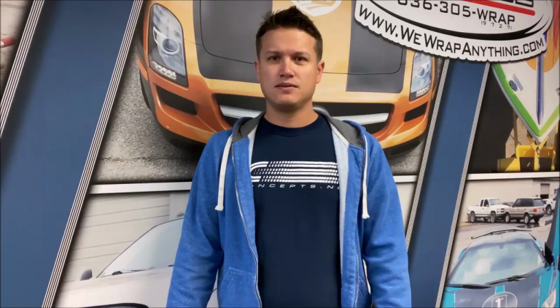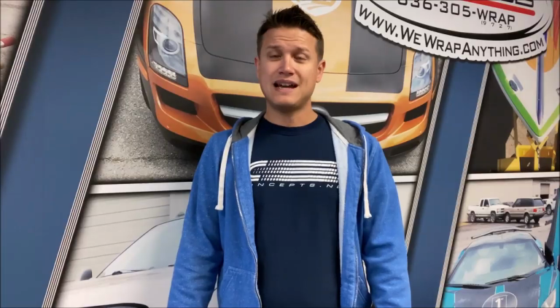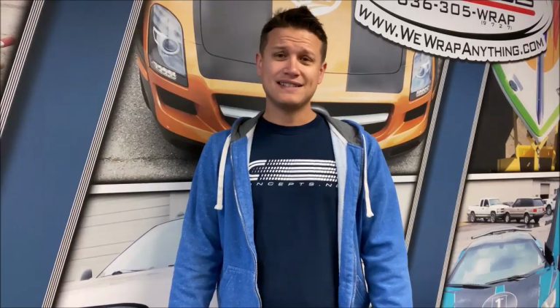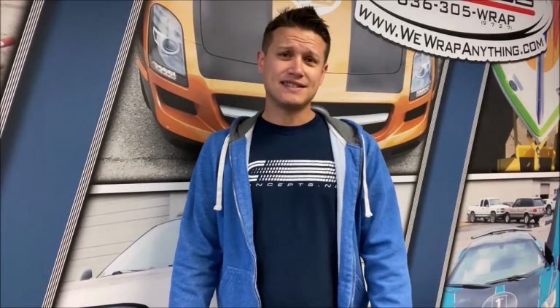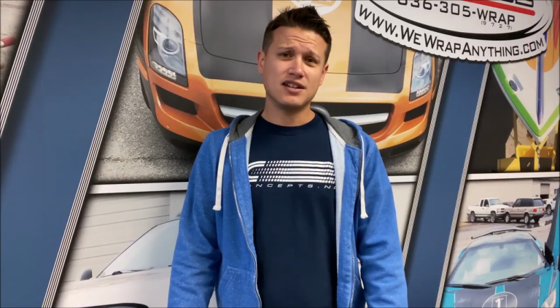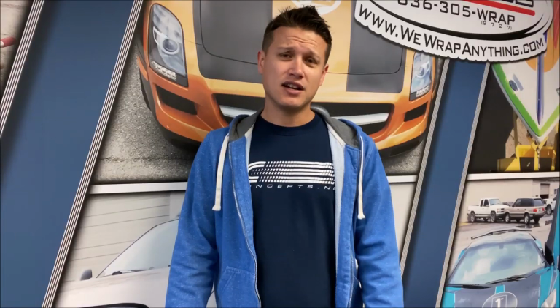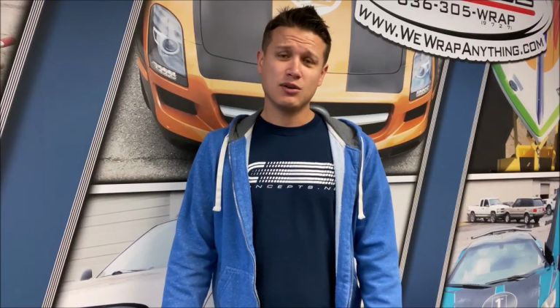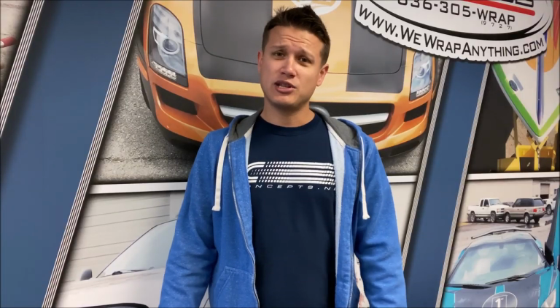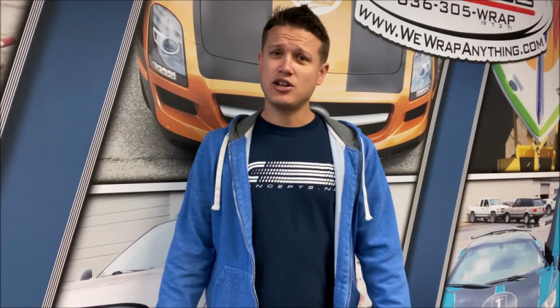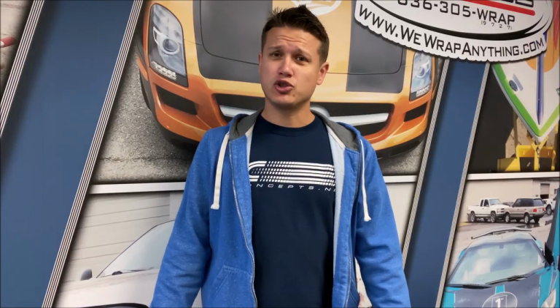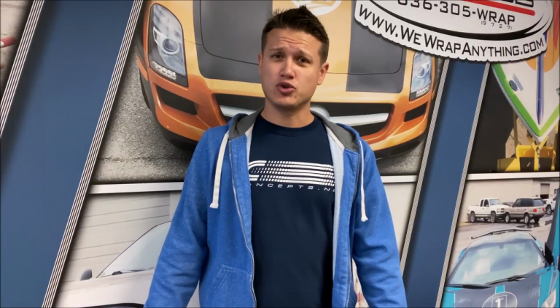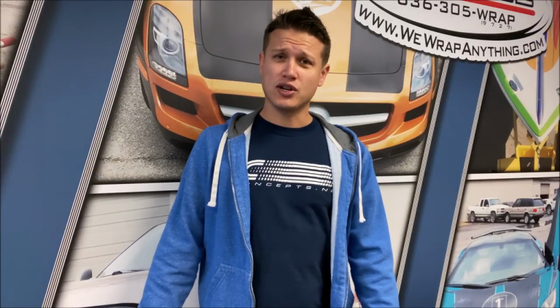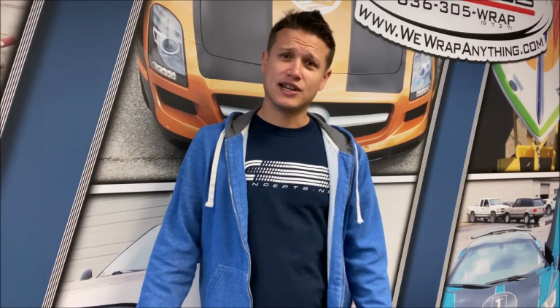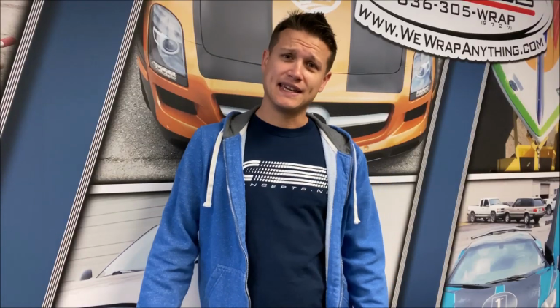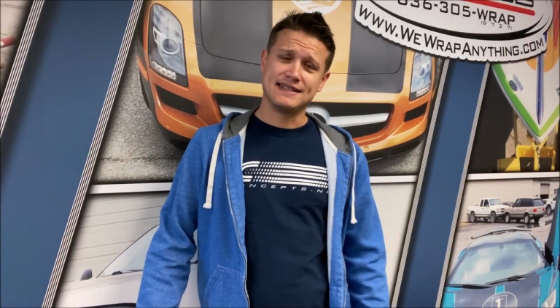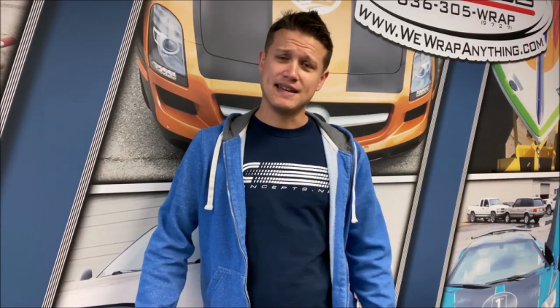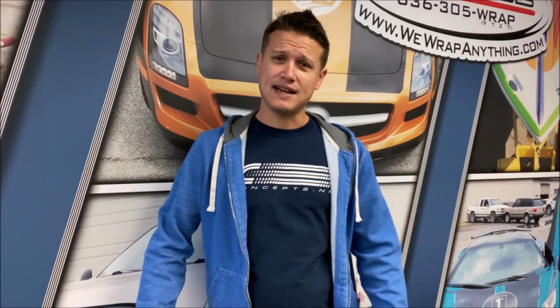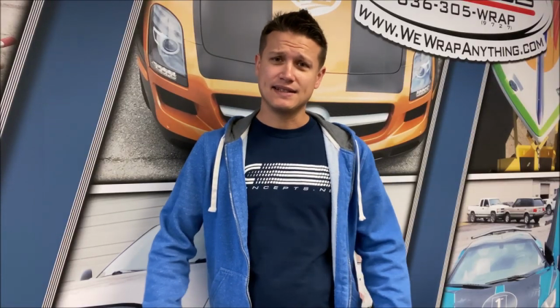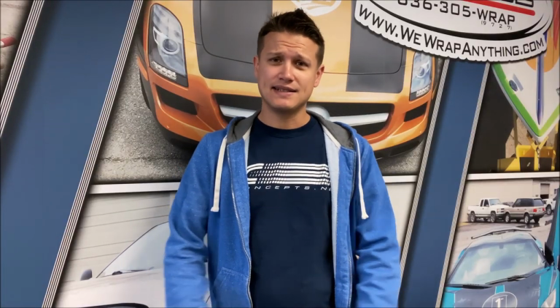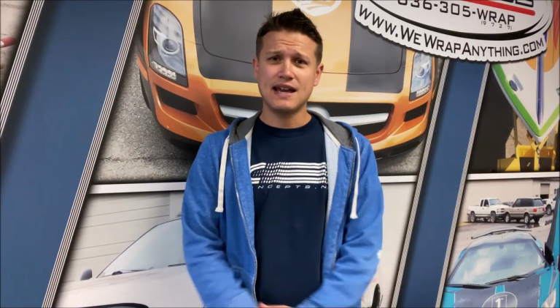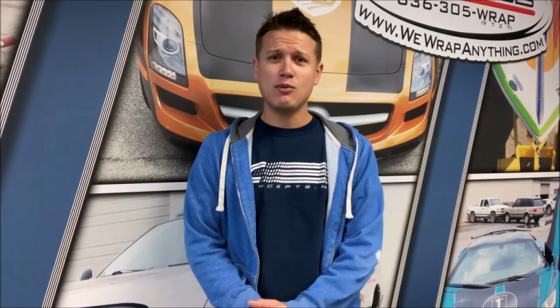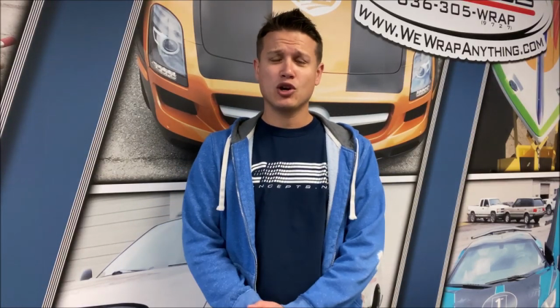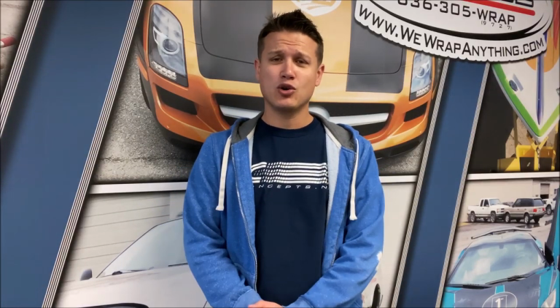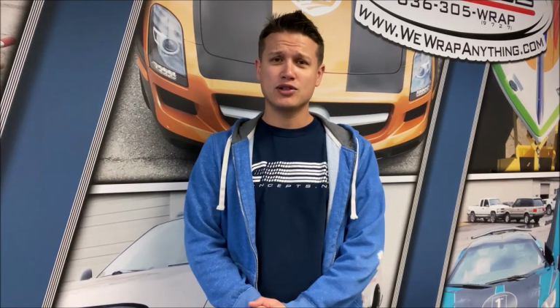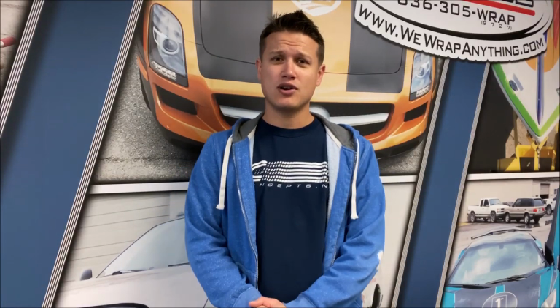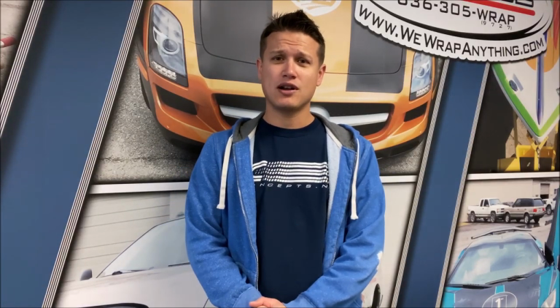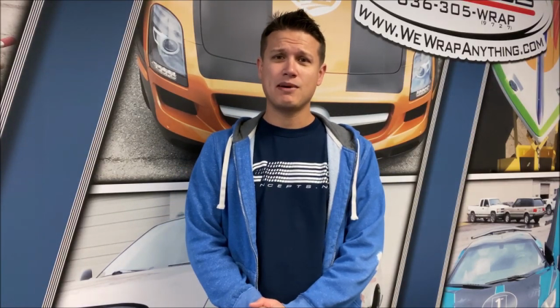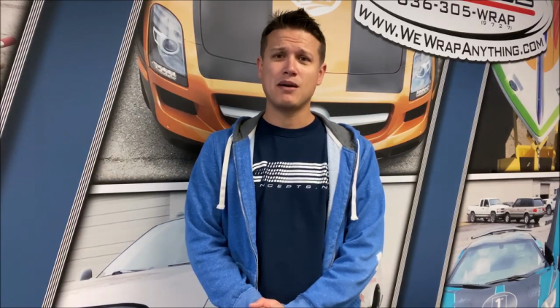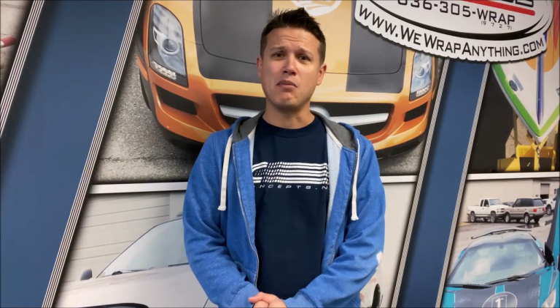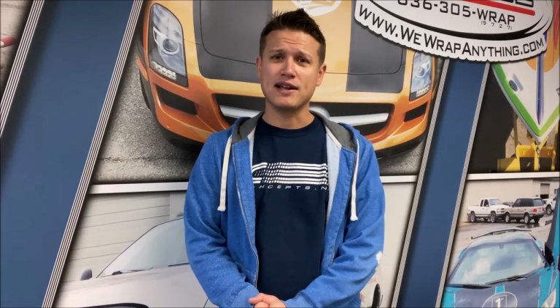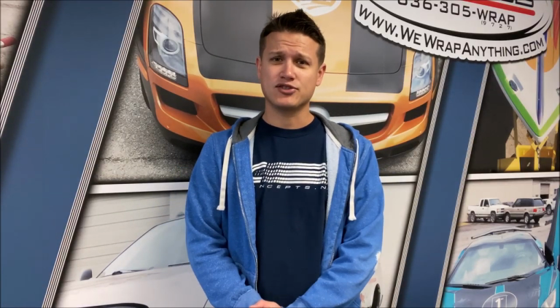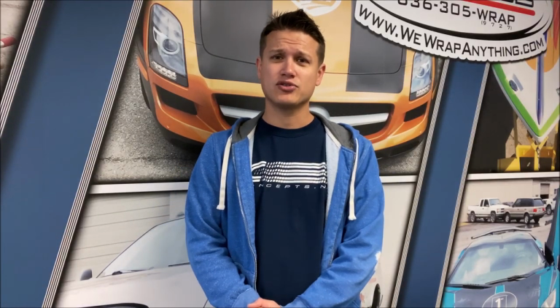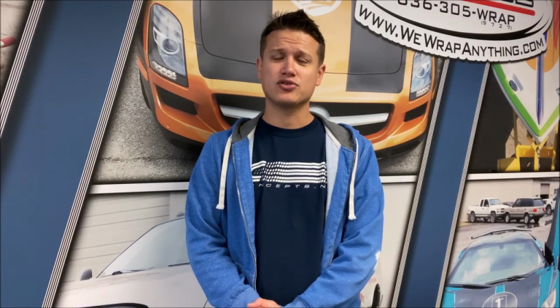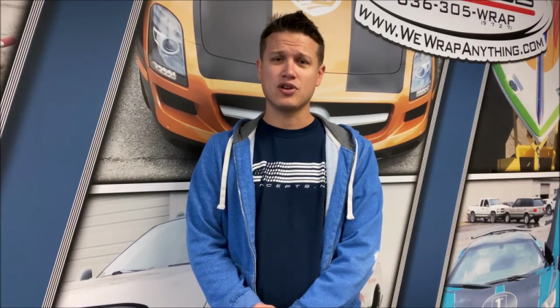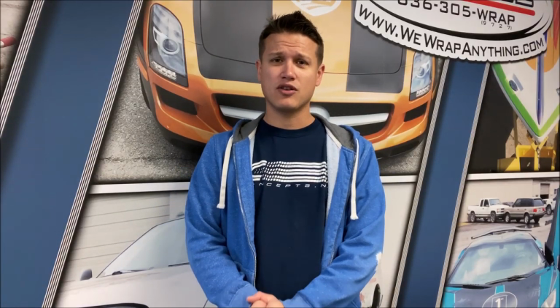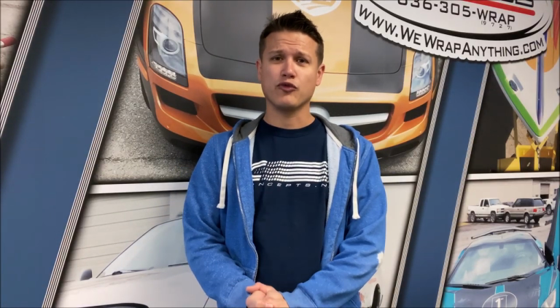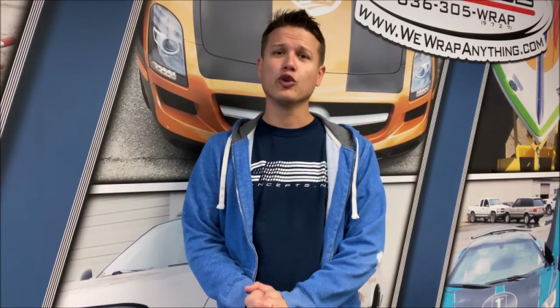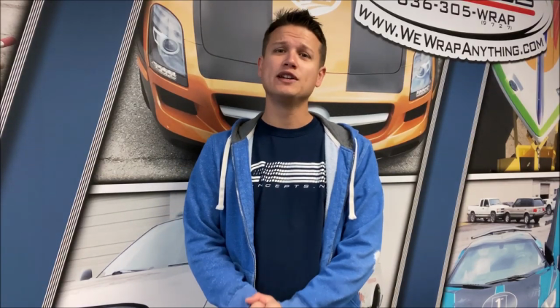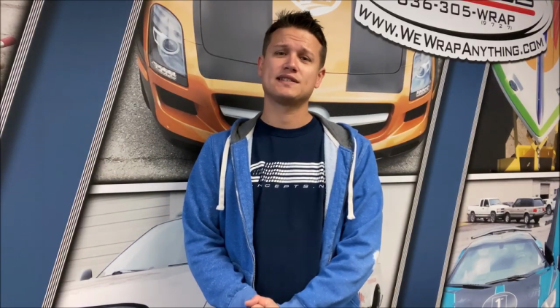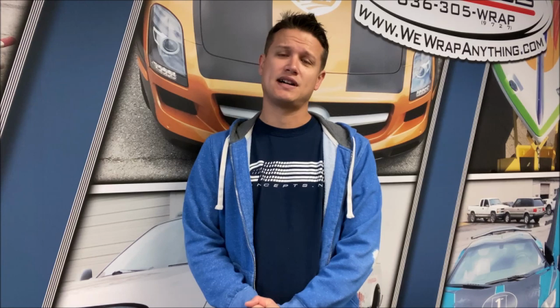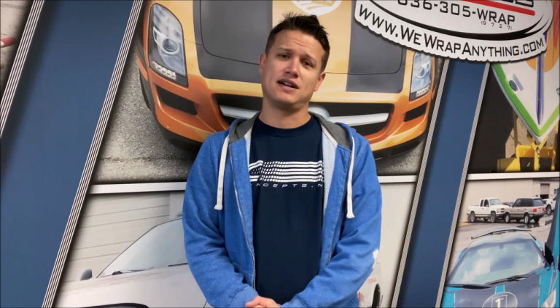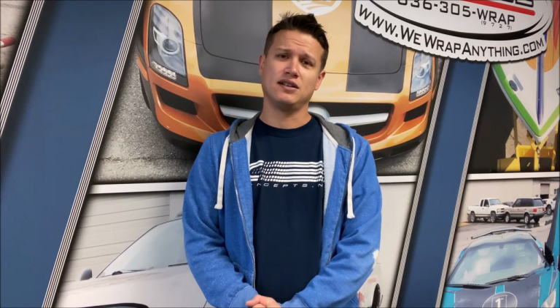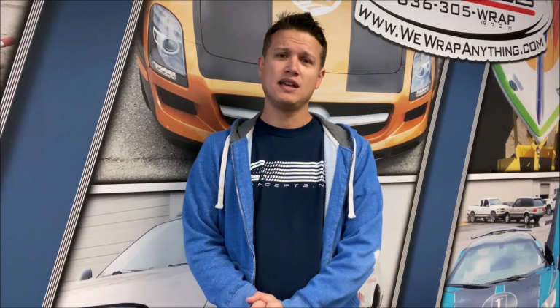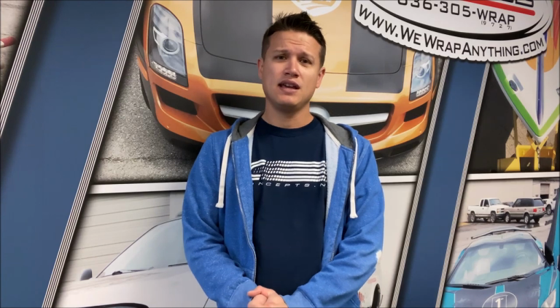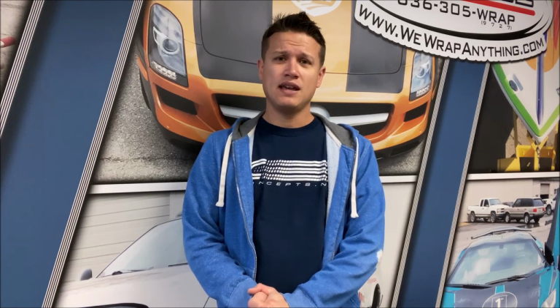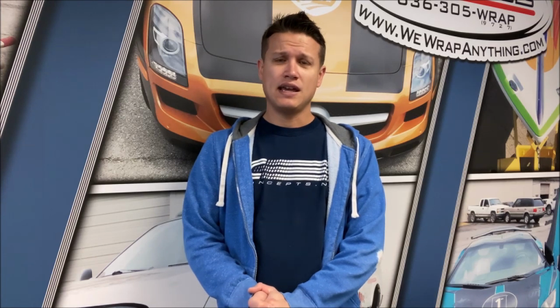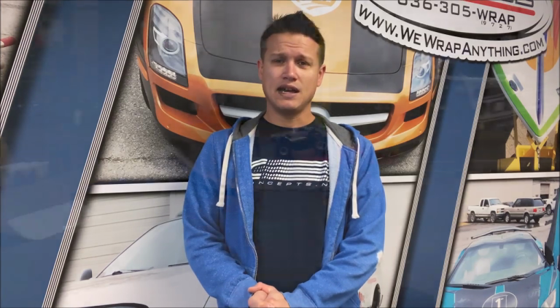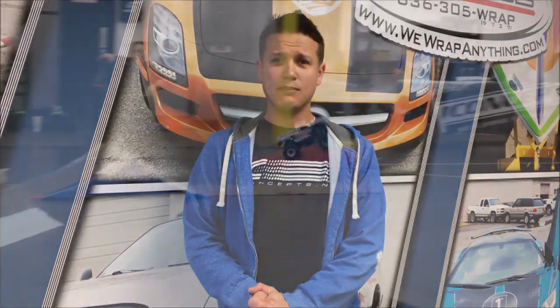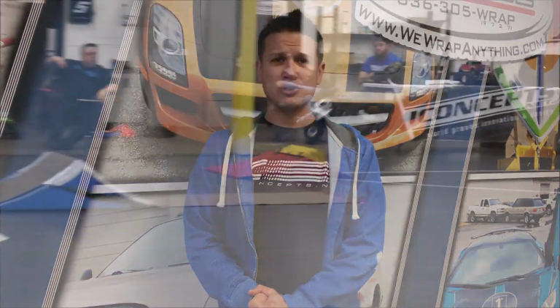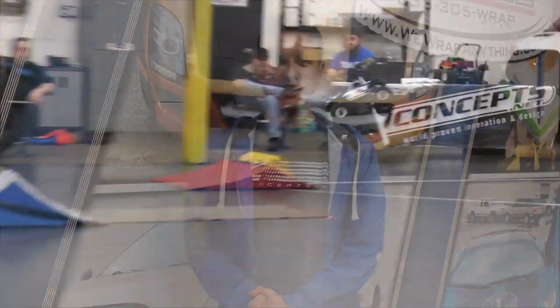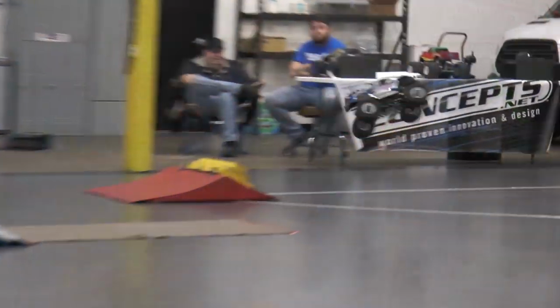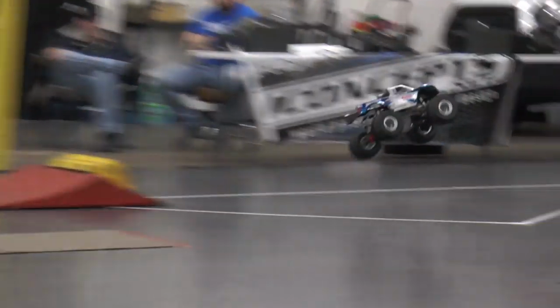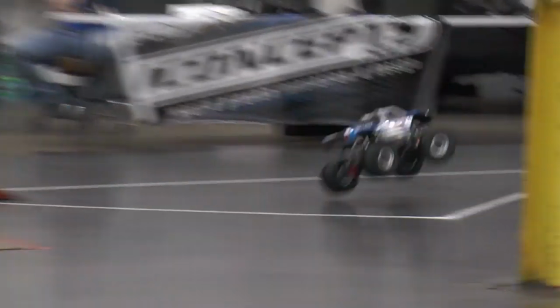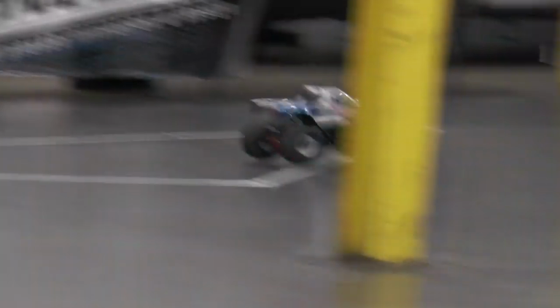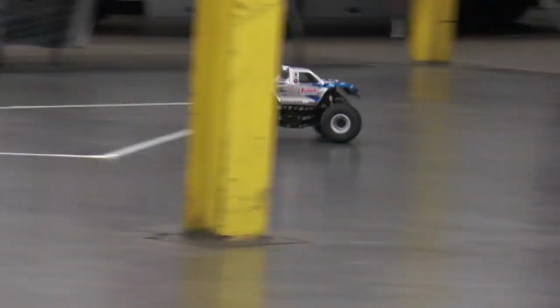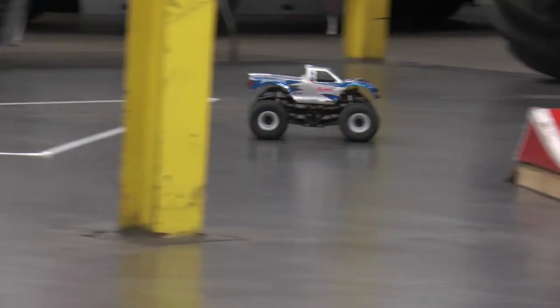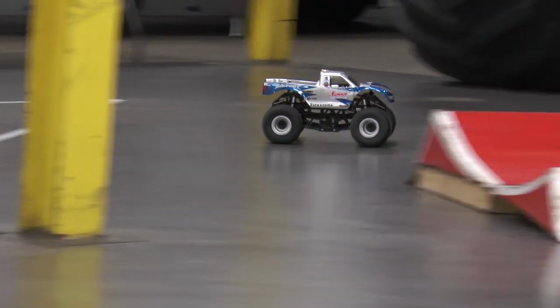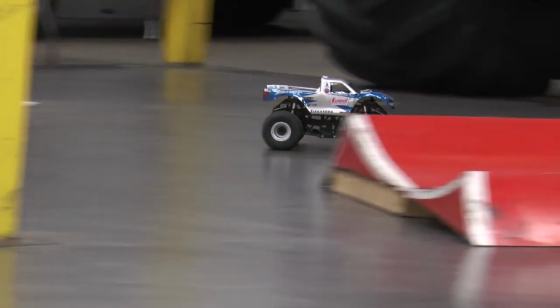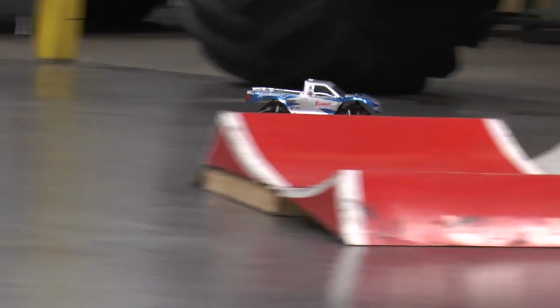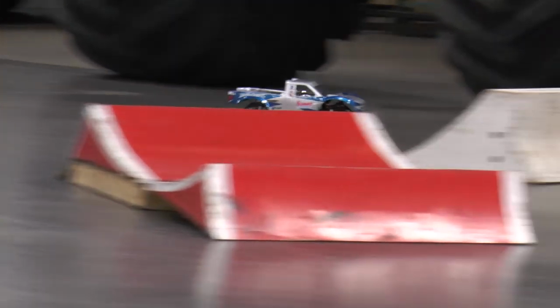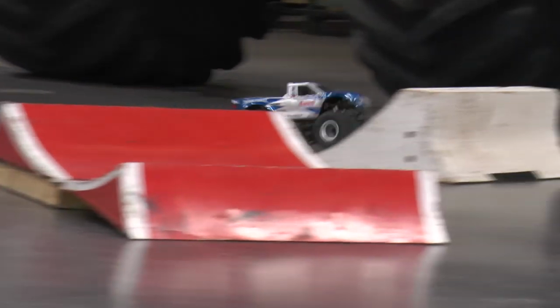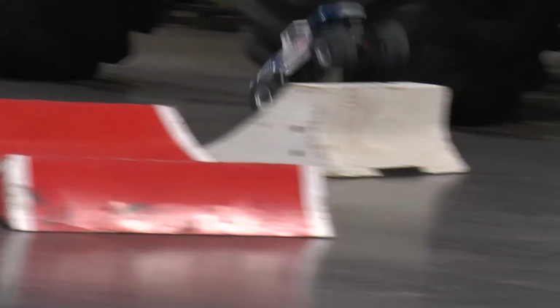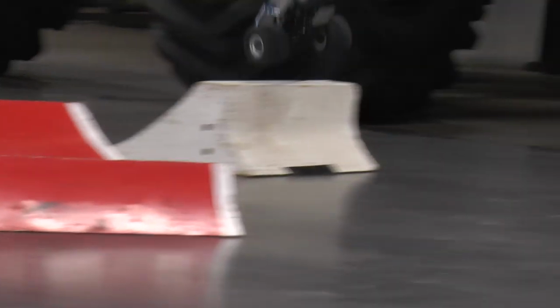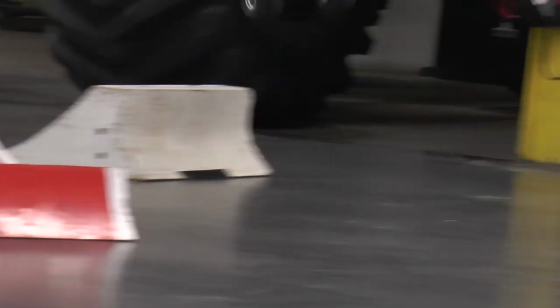Guys, it's Doug here with another Trigger King Tech, and today we are going to talk about Monster Truck Freestyle, and in particular, how is it judged?